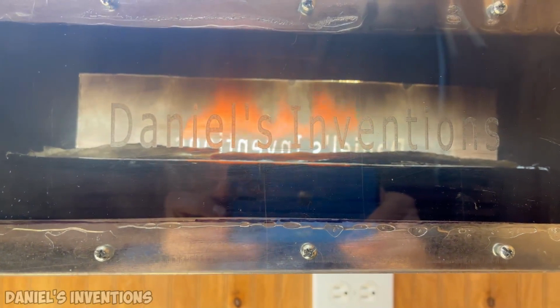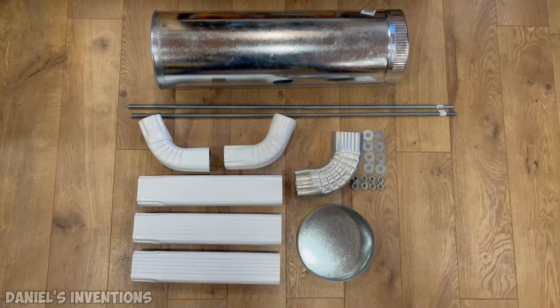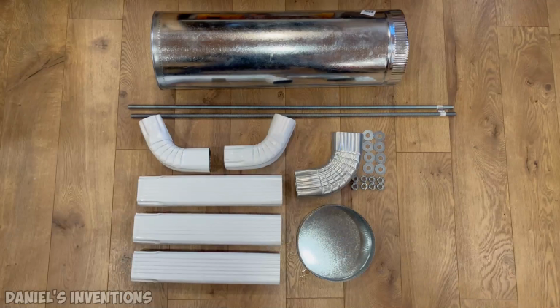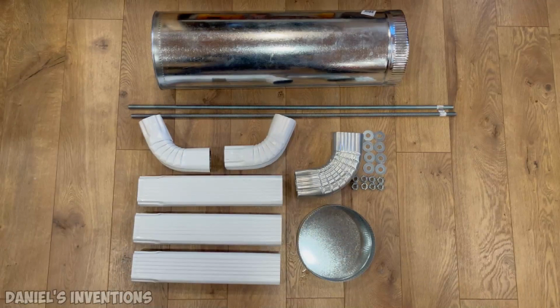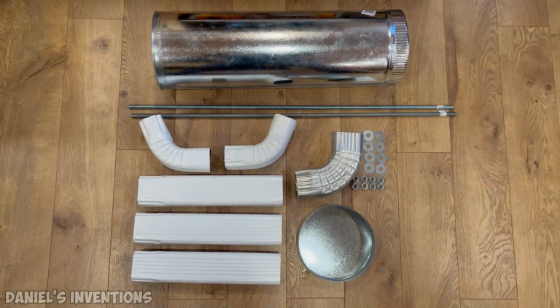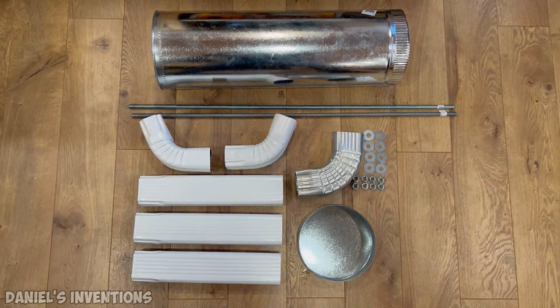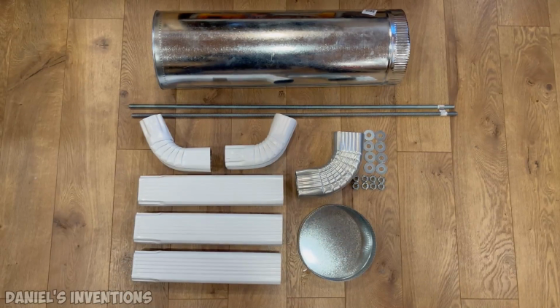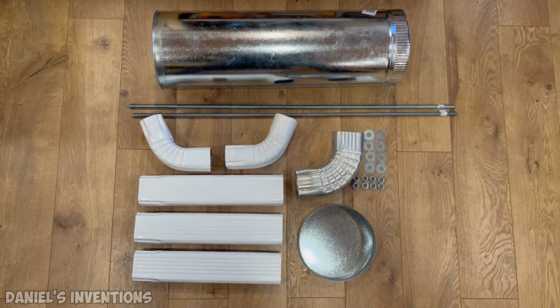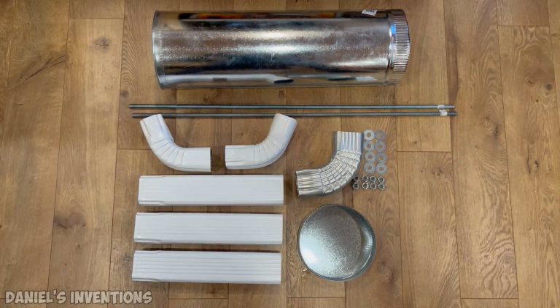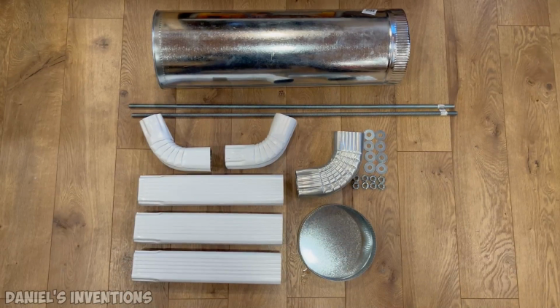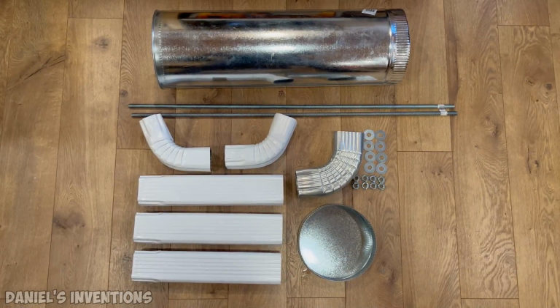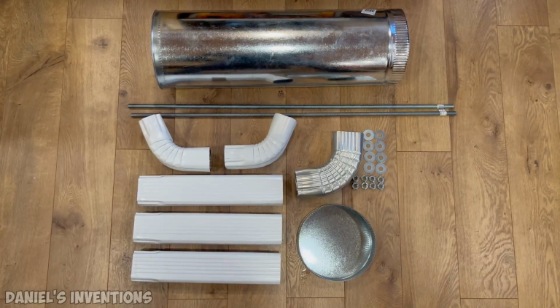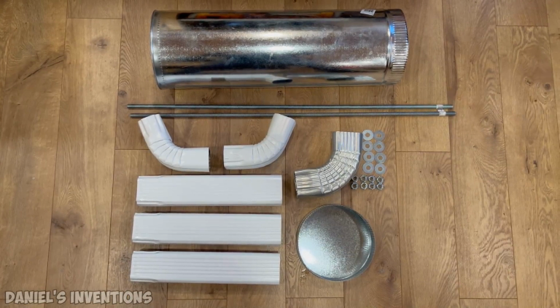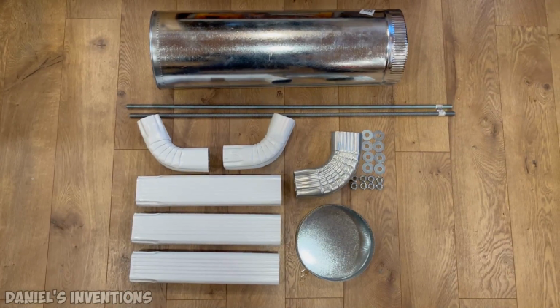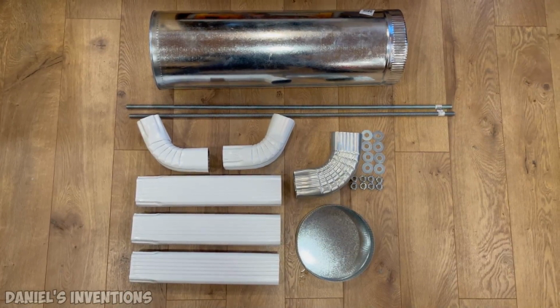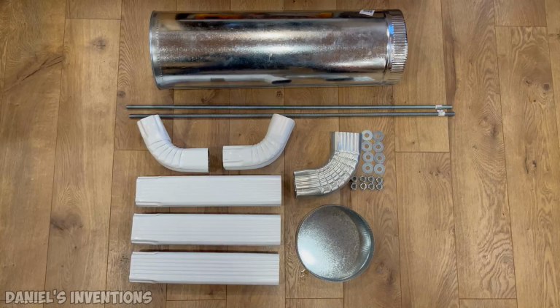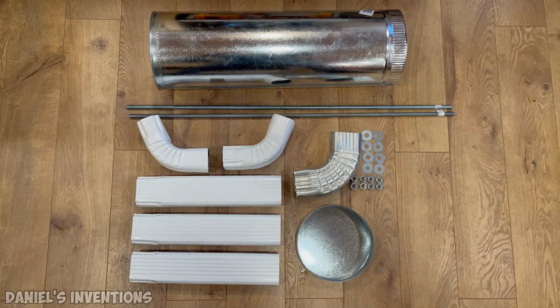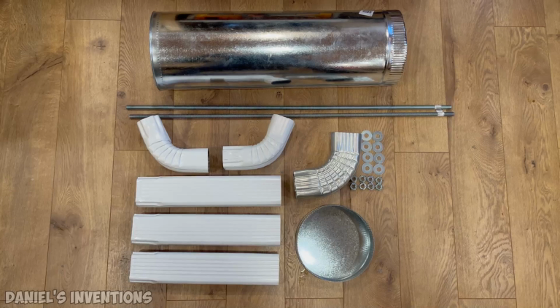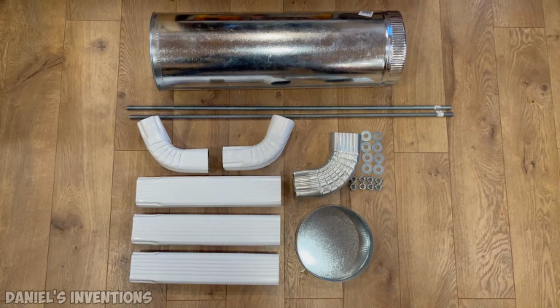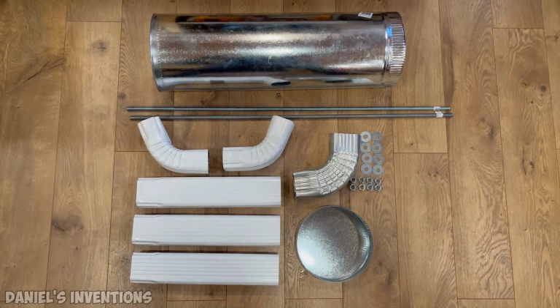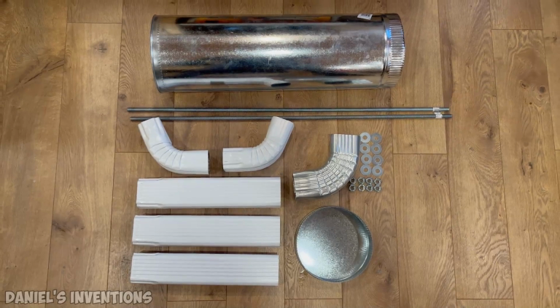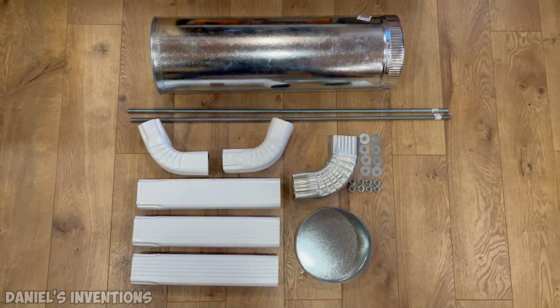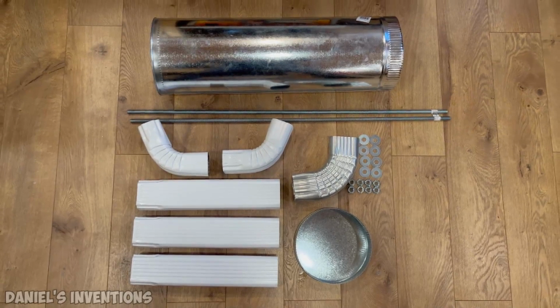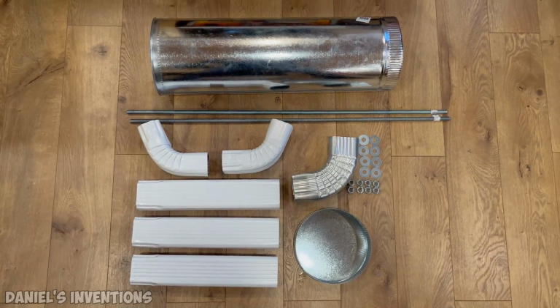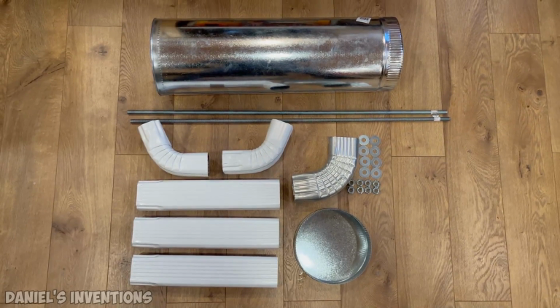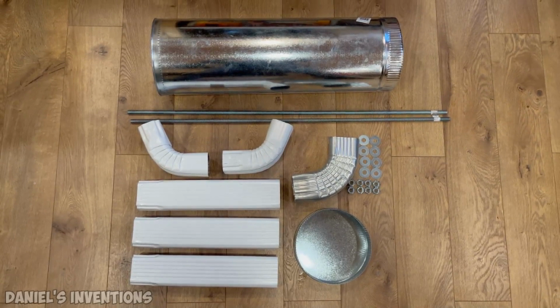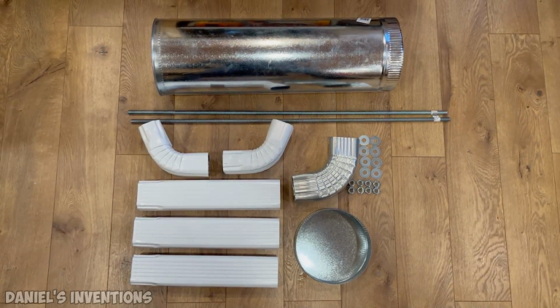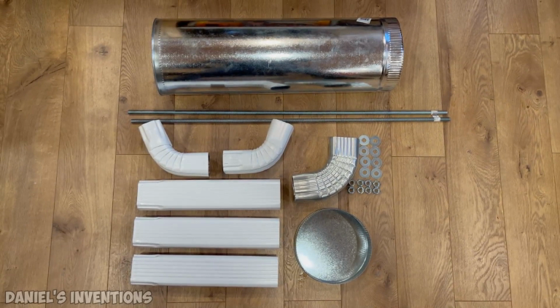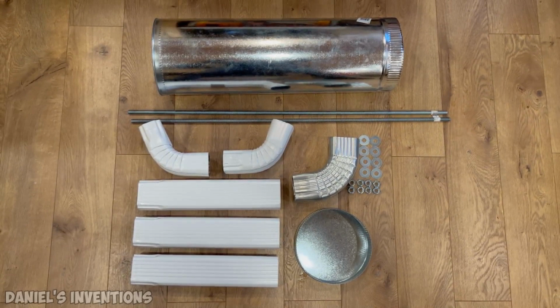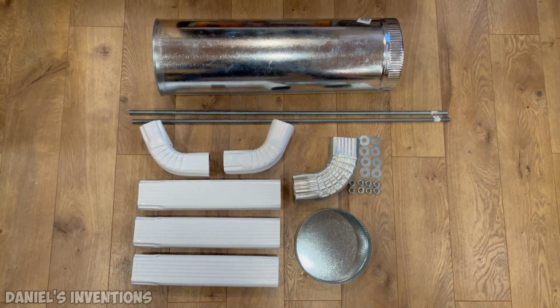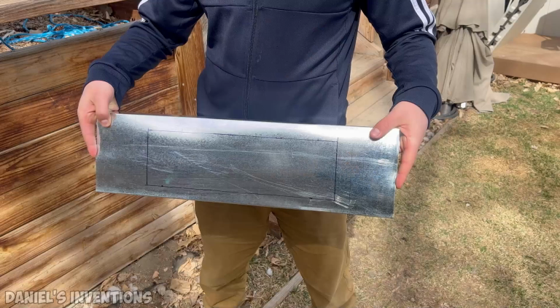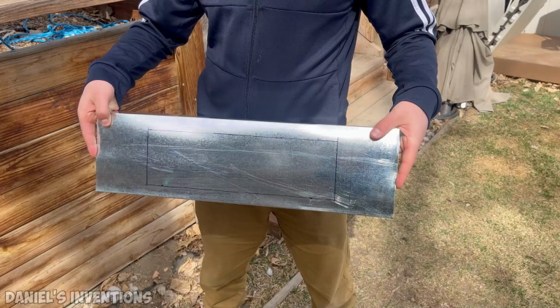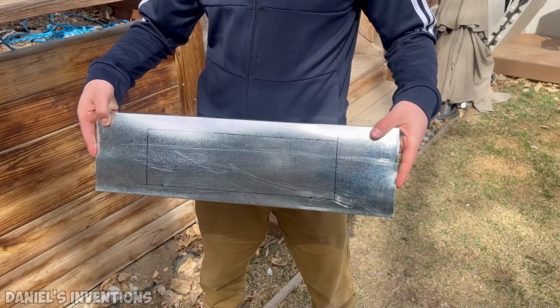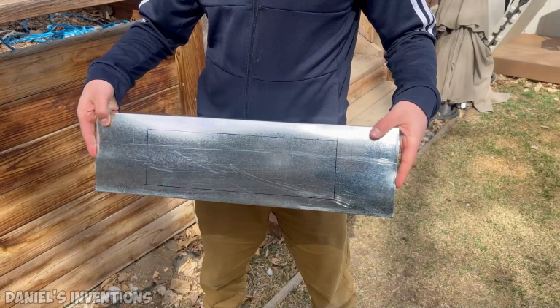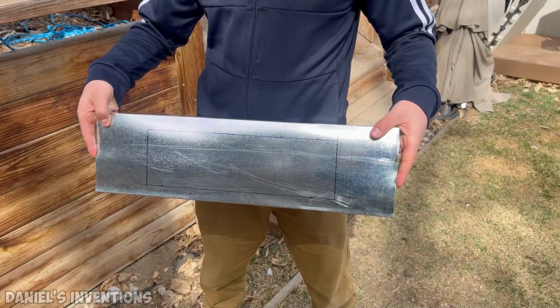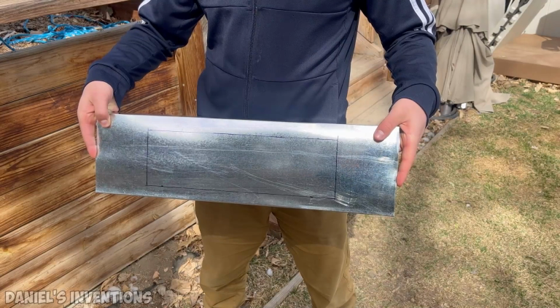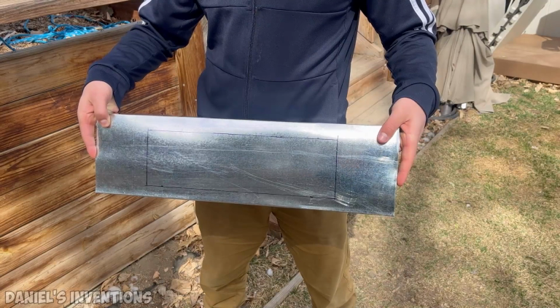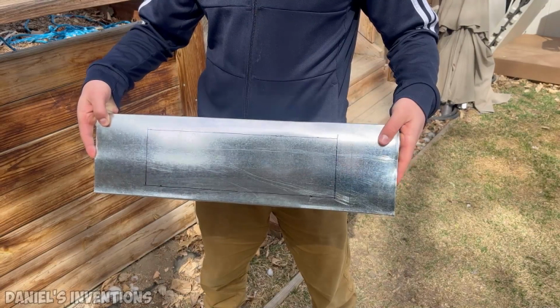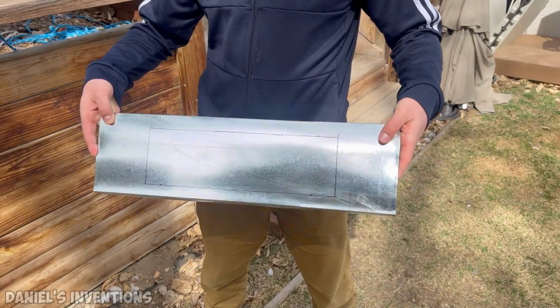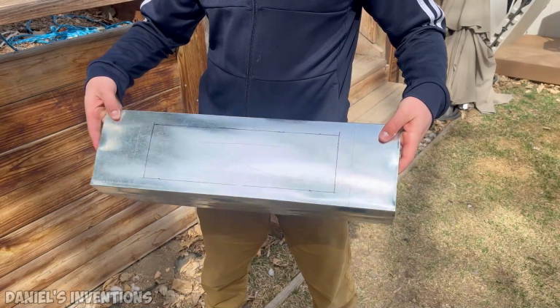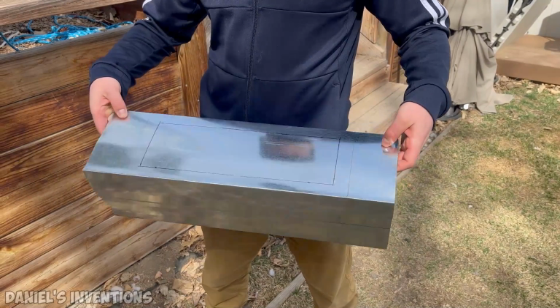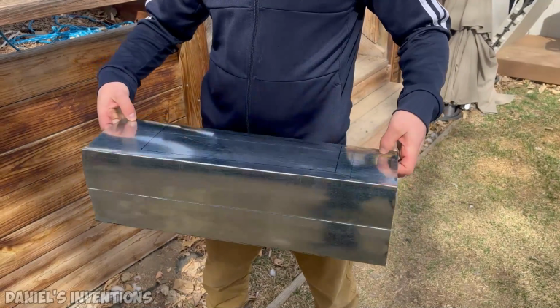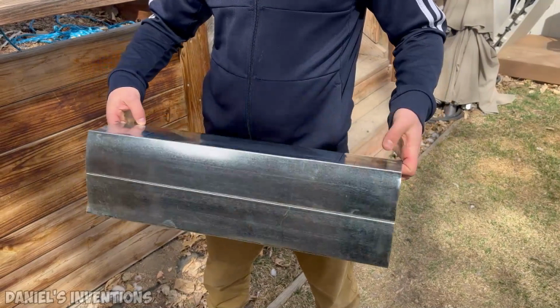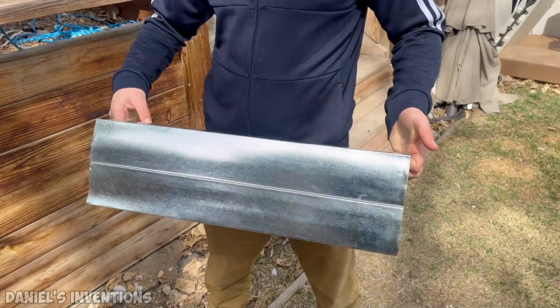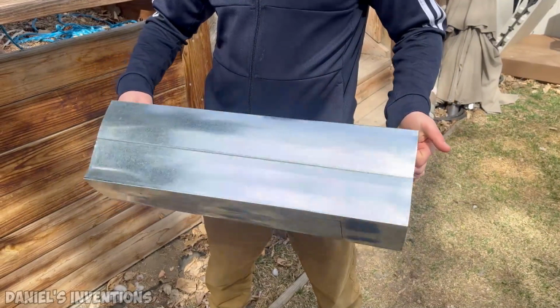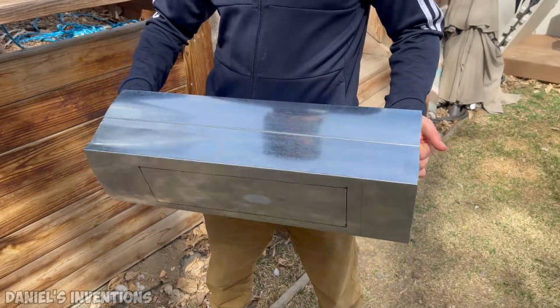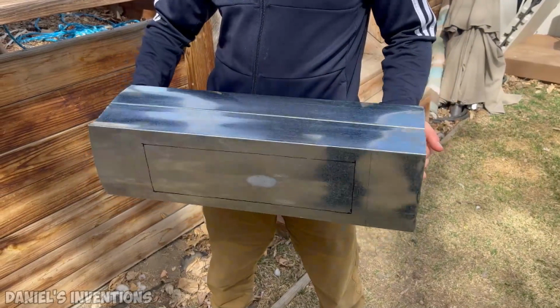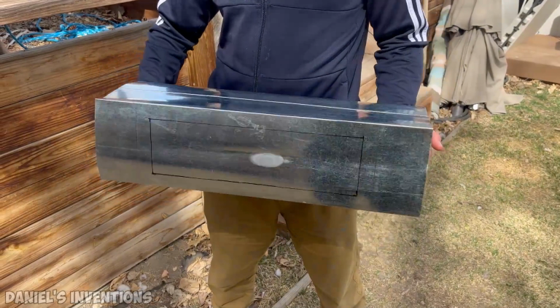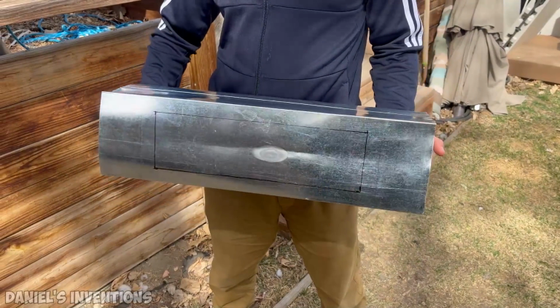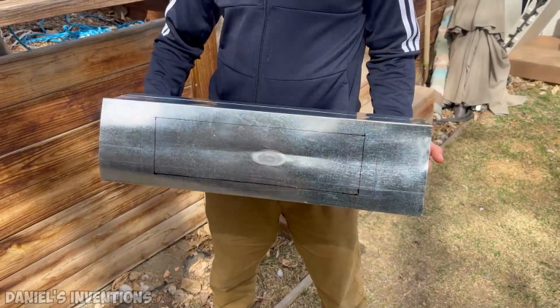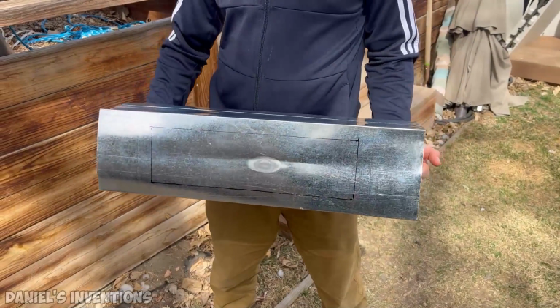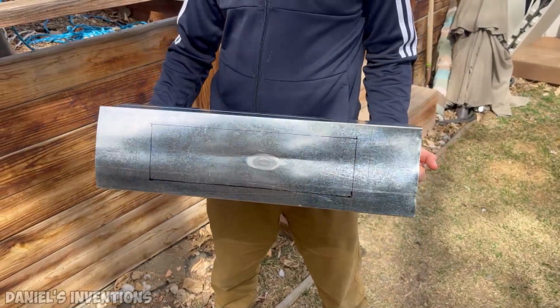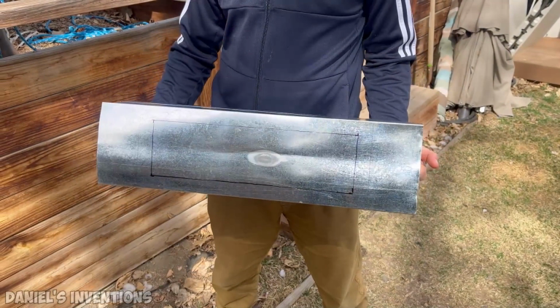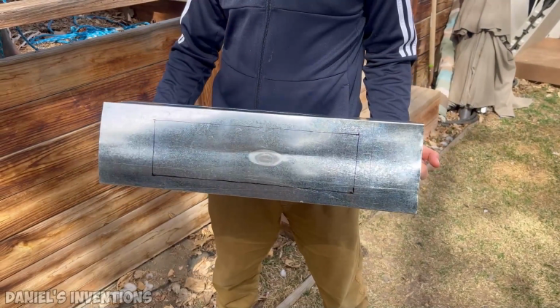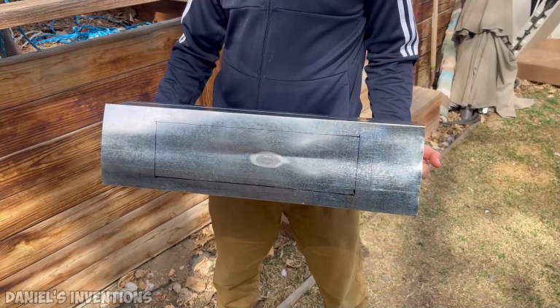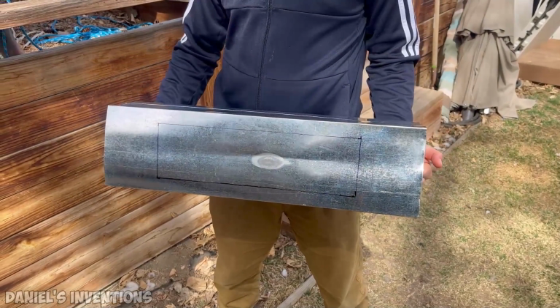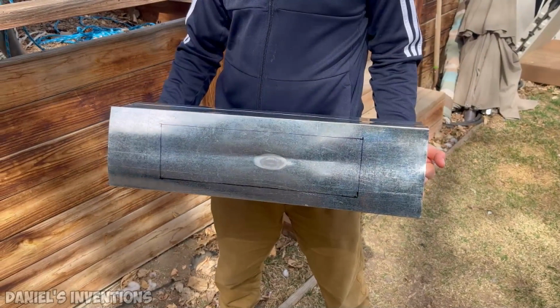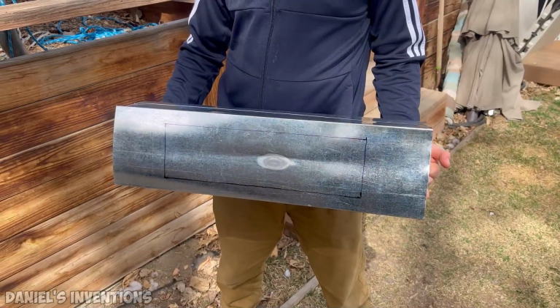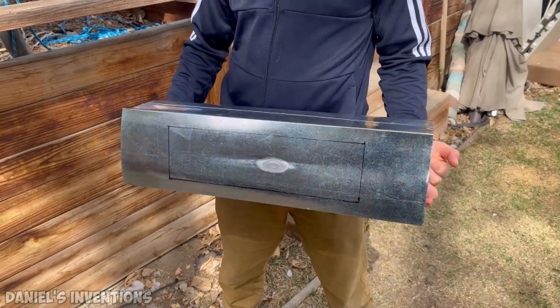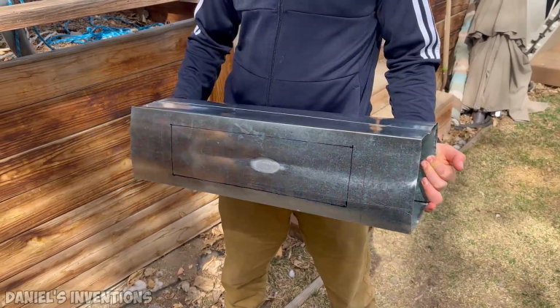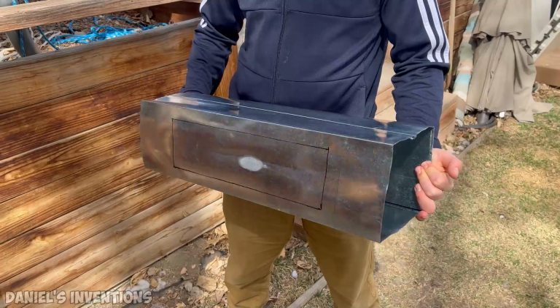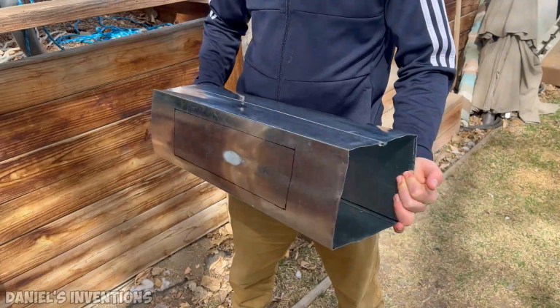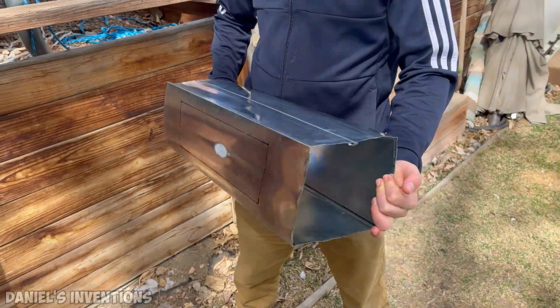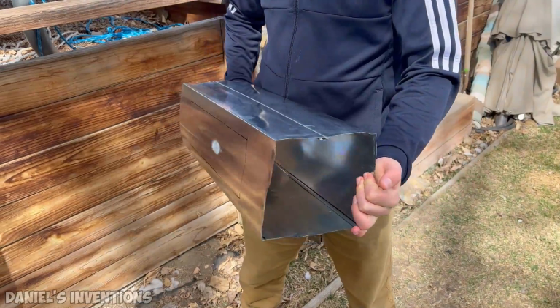Here are some of the supplies I used for this project. I'm using a corrugated steel round tubing which I bent into a square.